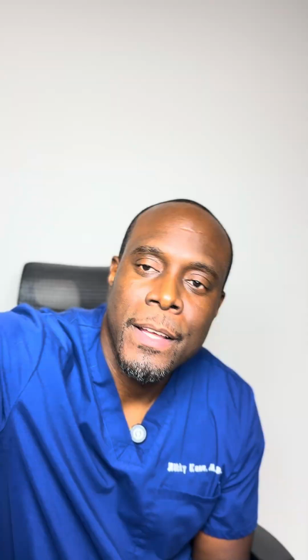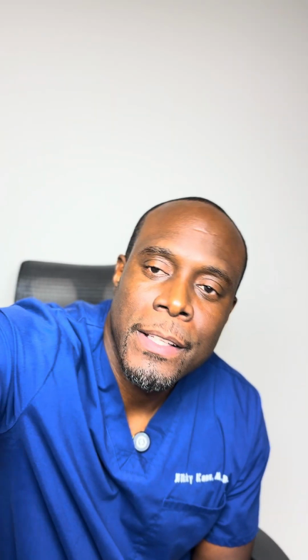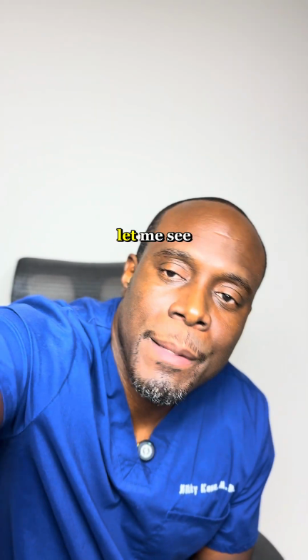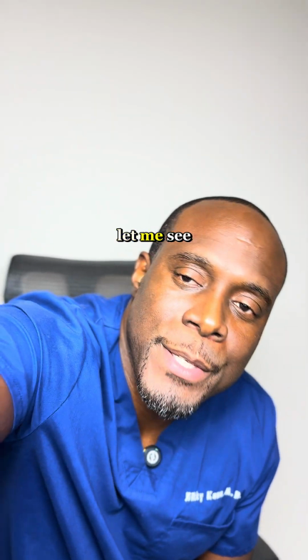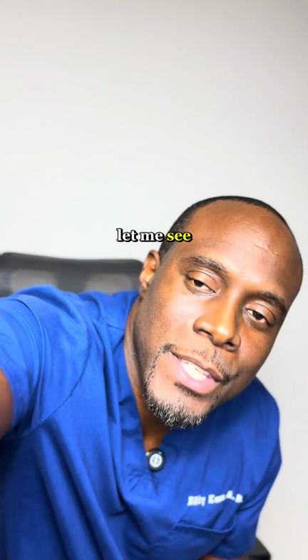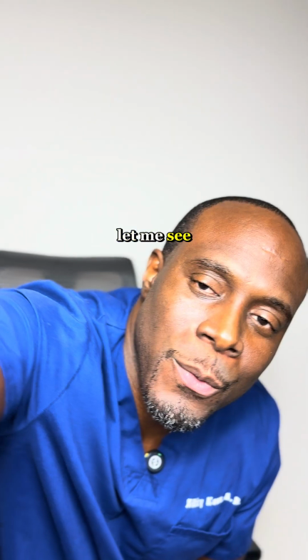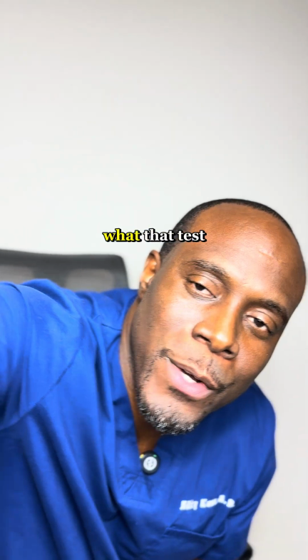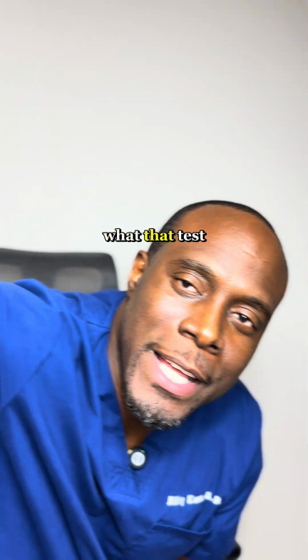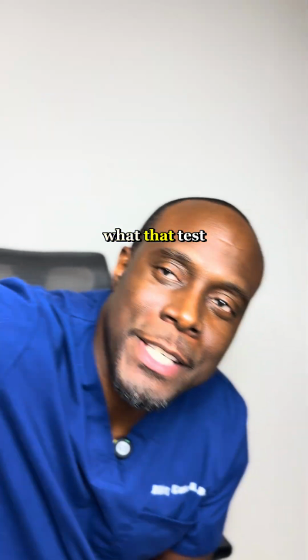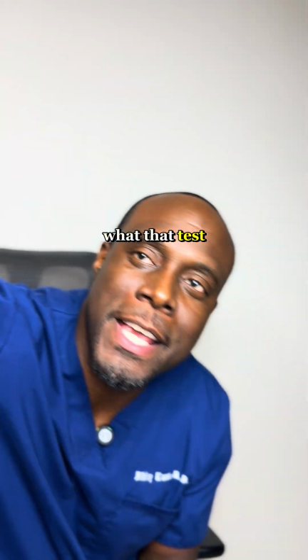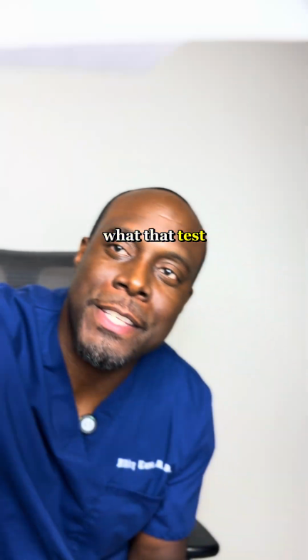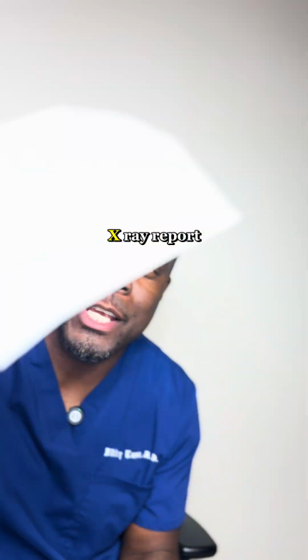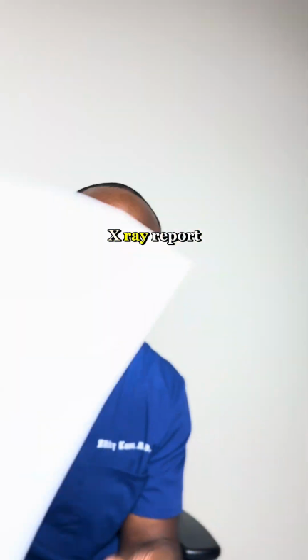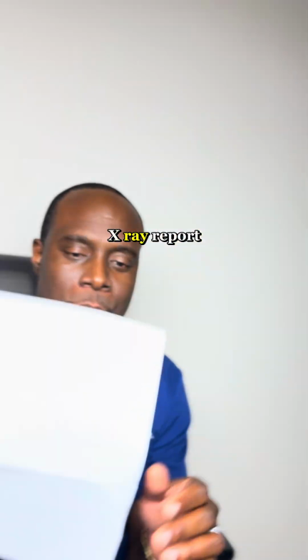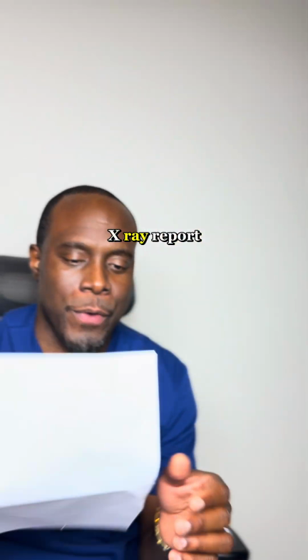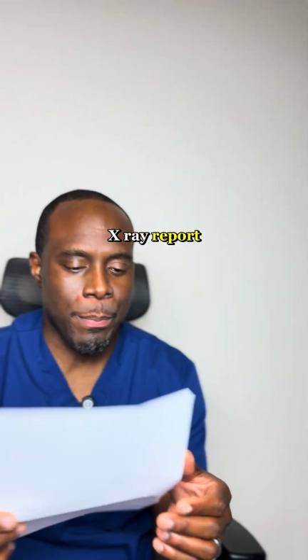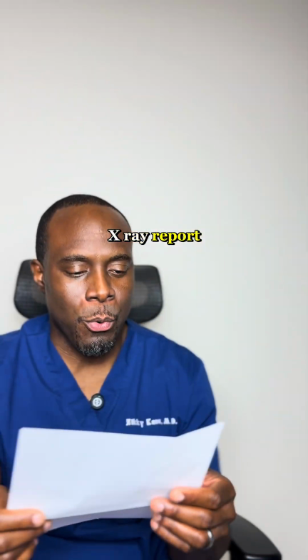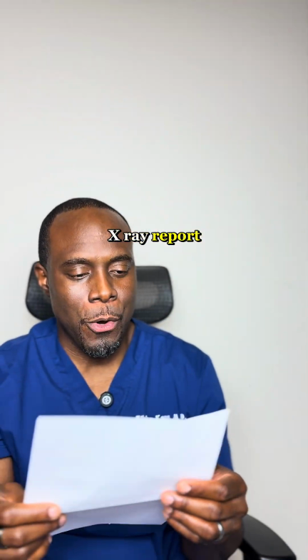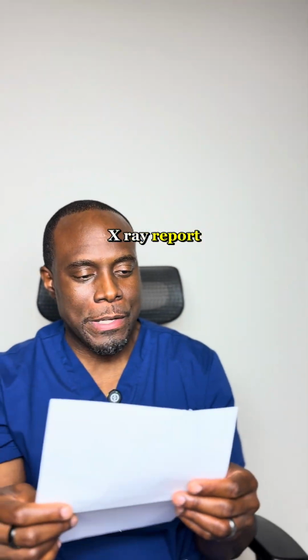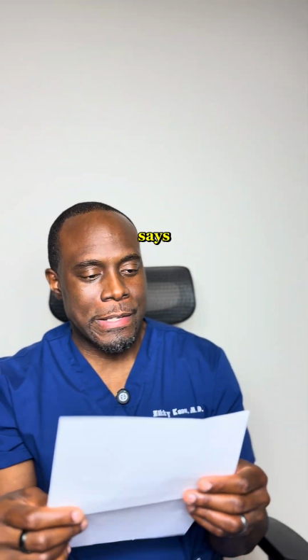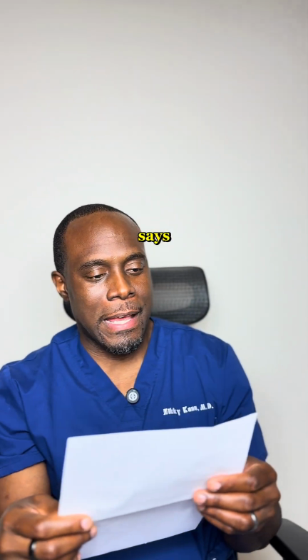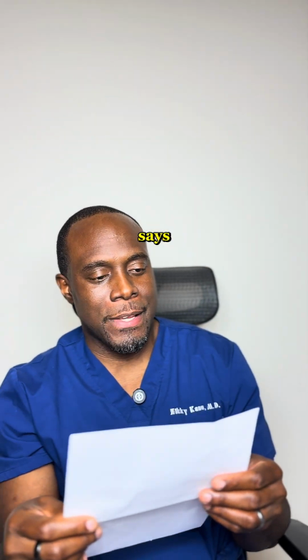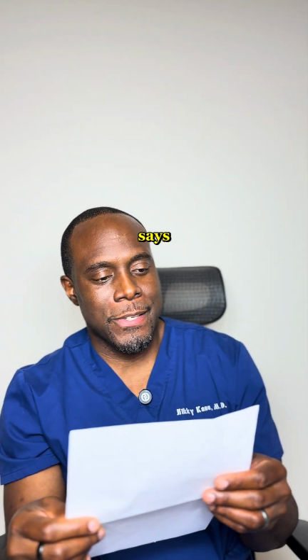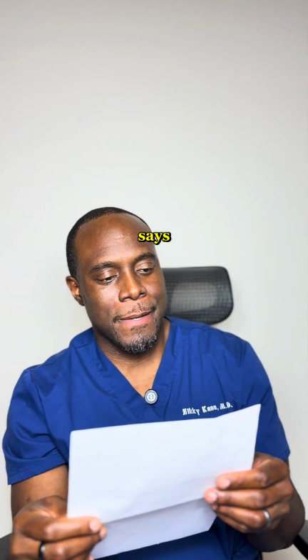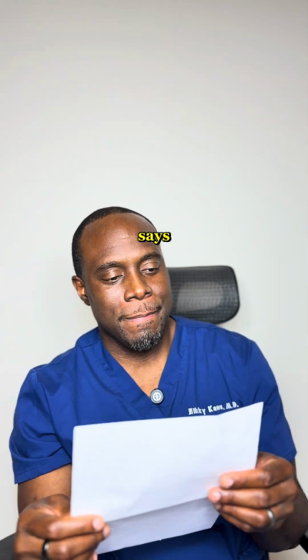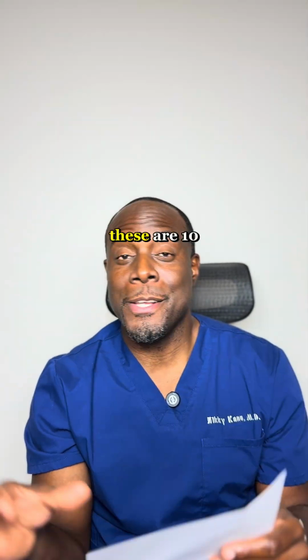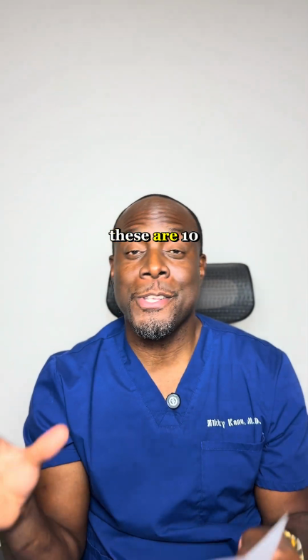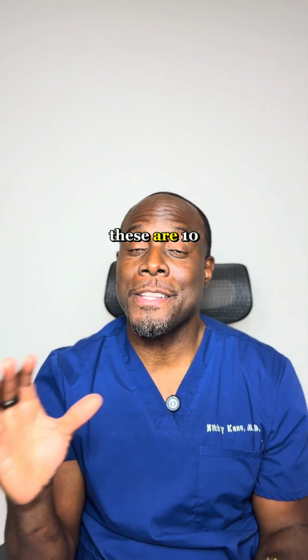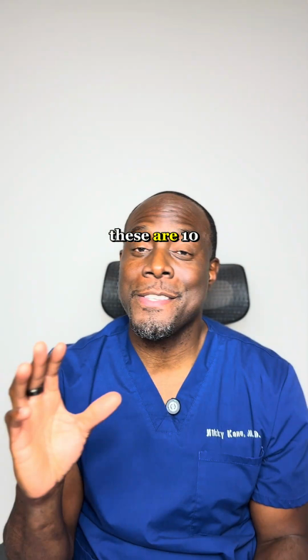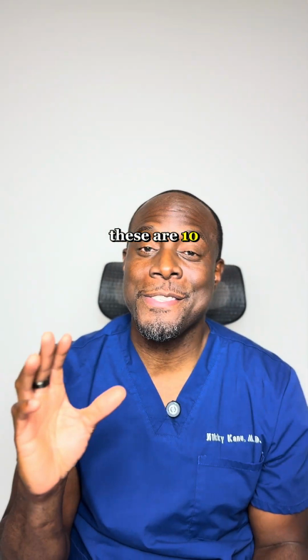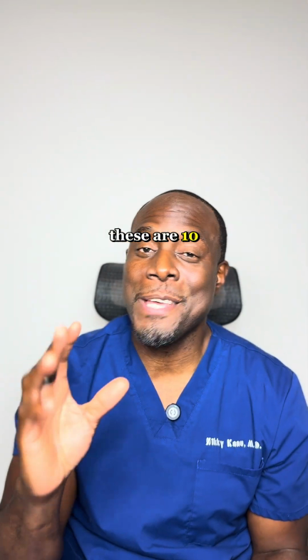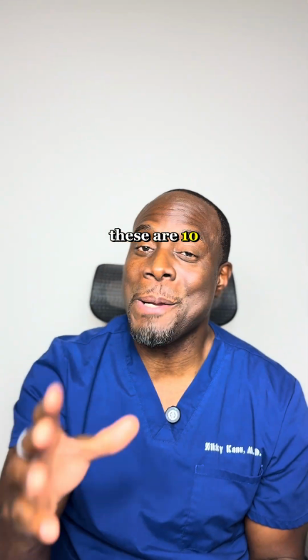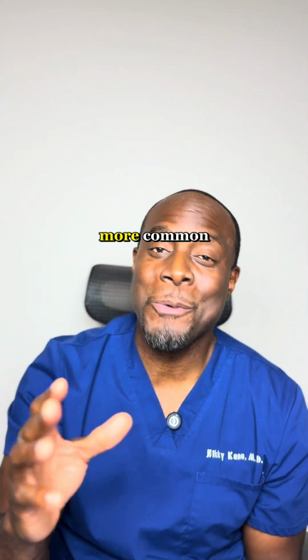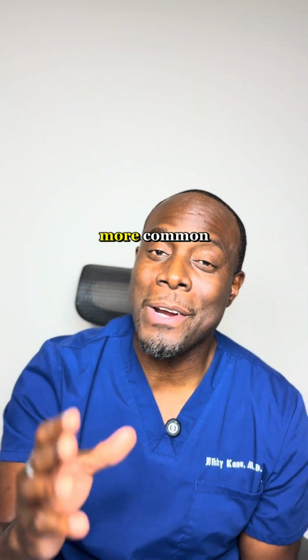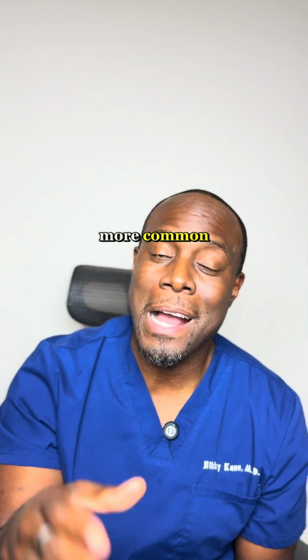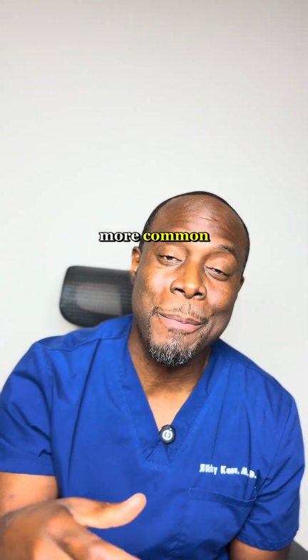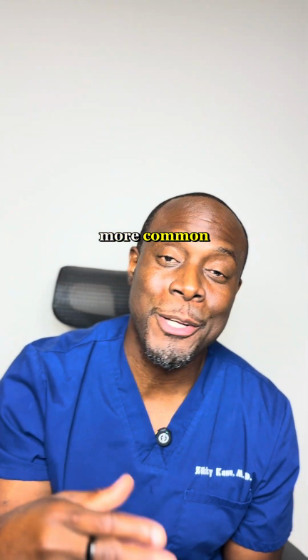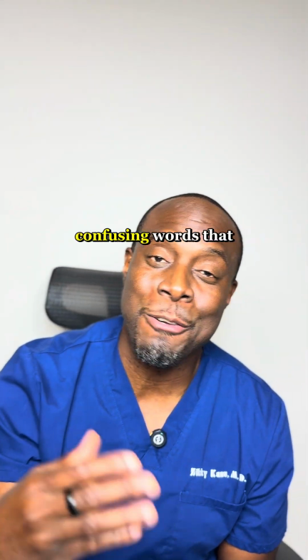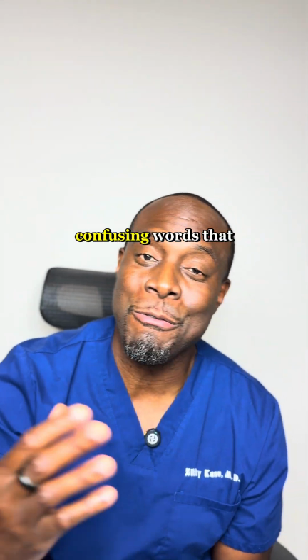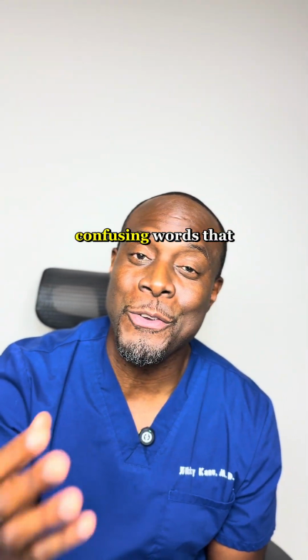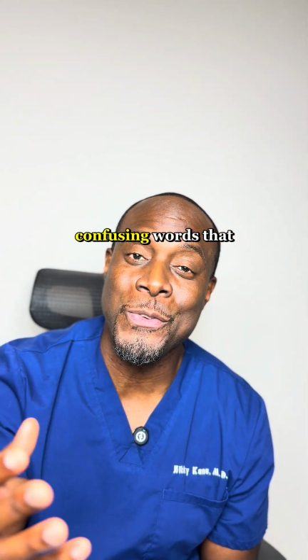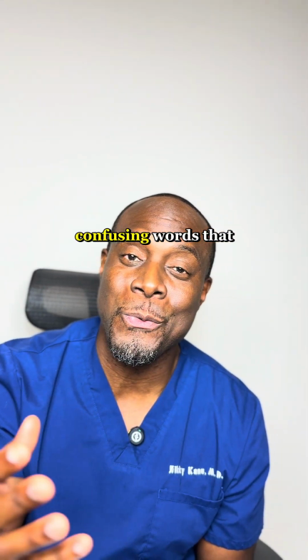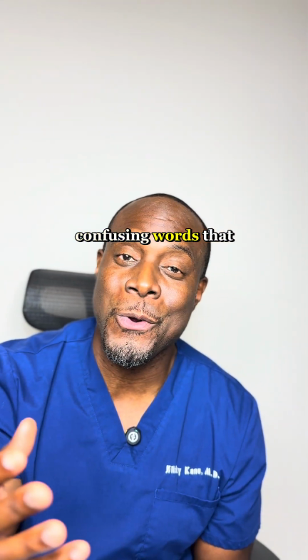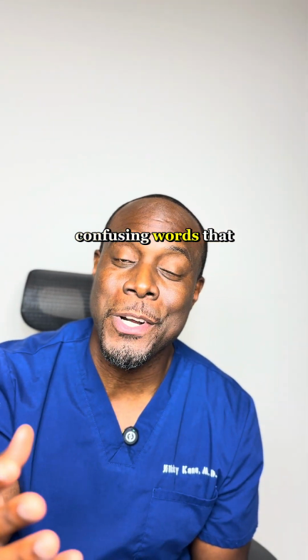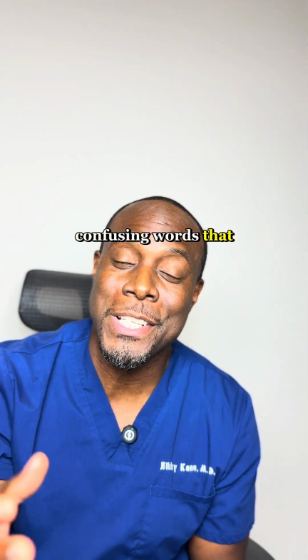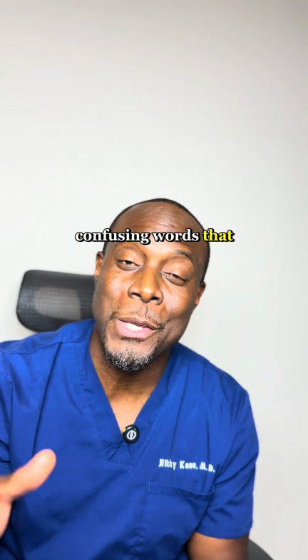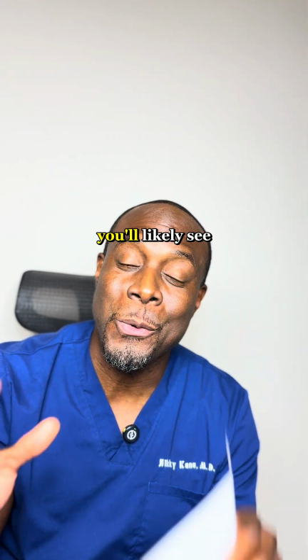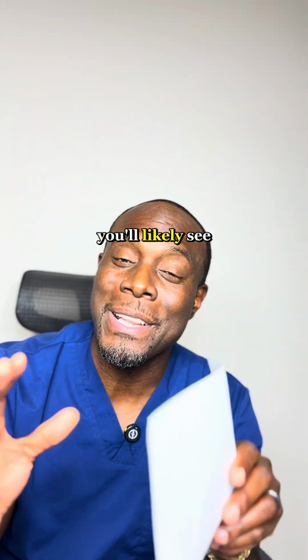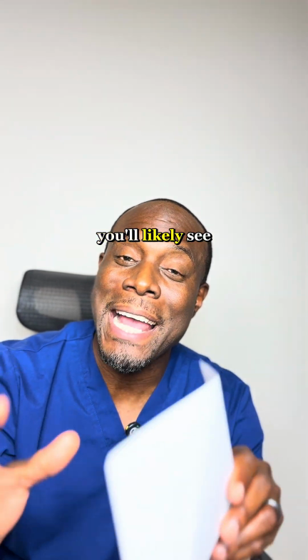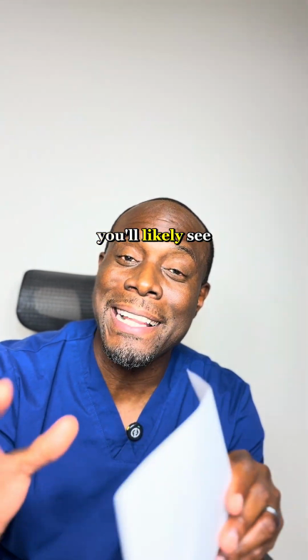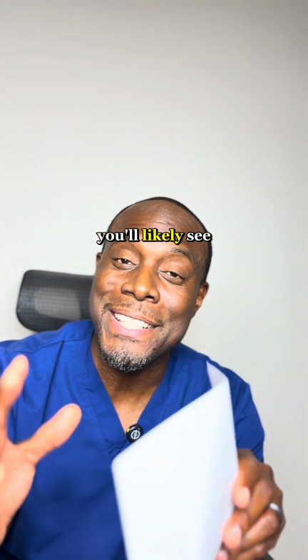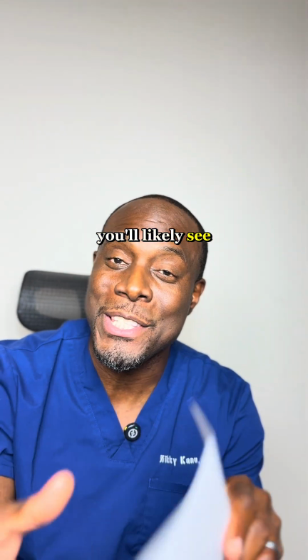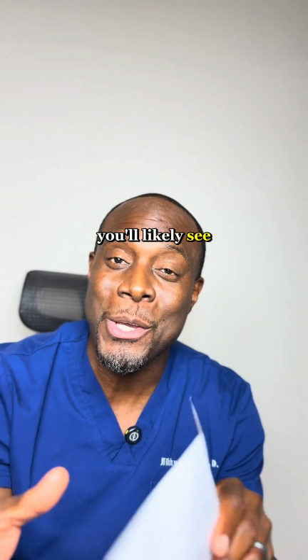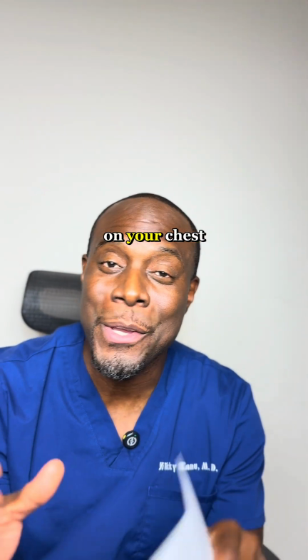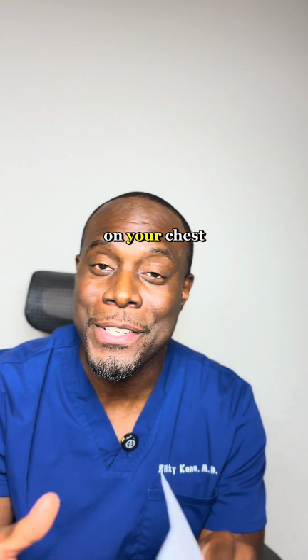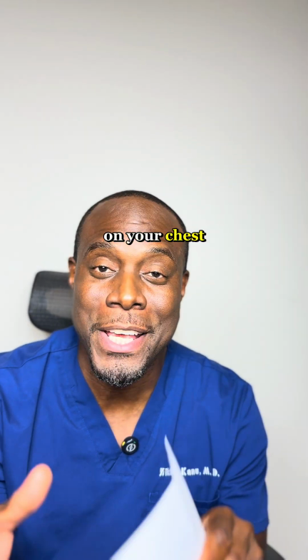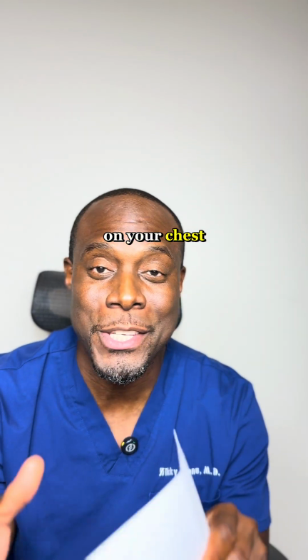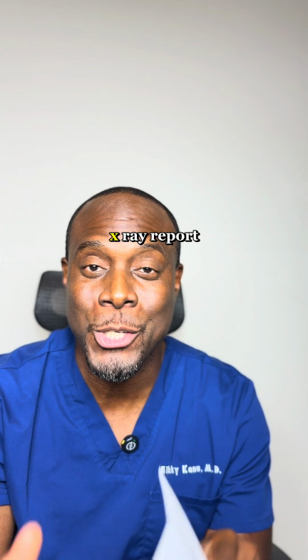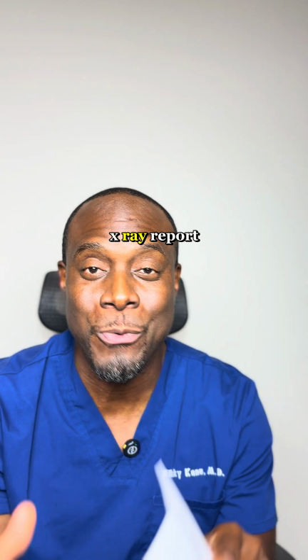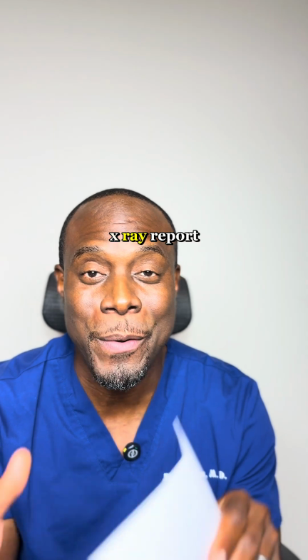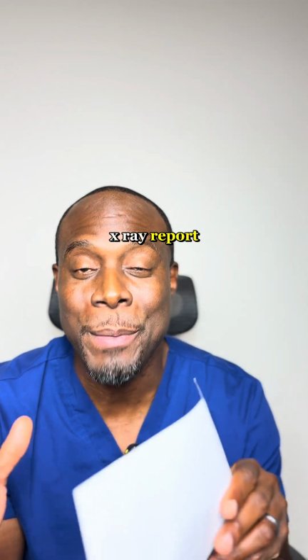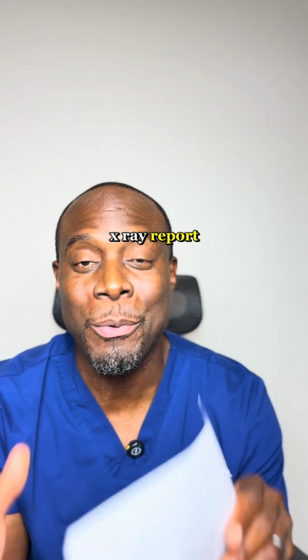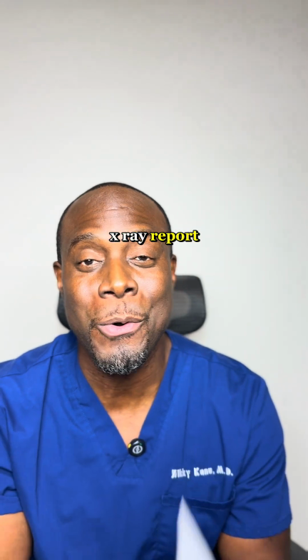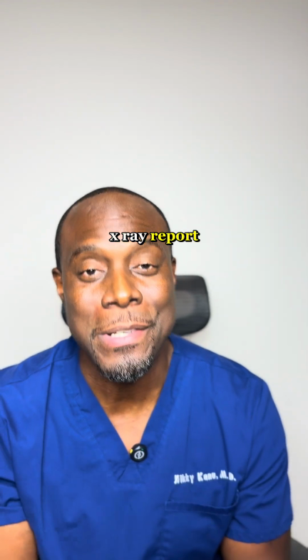Let me see what that chest X-ray report says. These are 10 more common confusing words that you likely see on your chest X-ray report.